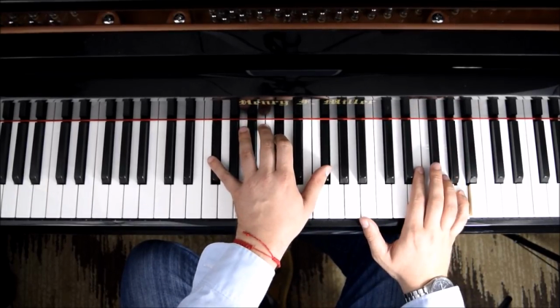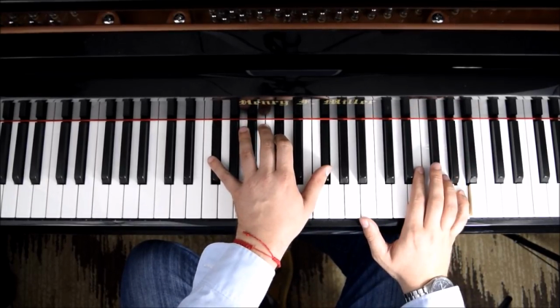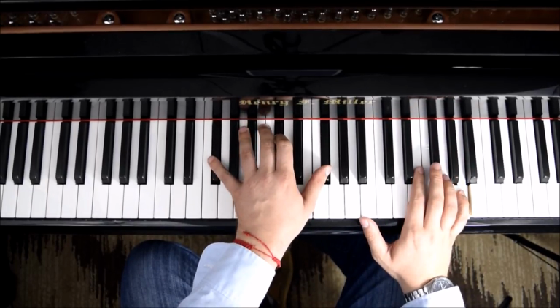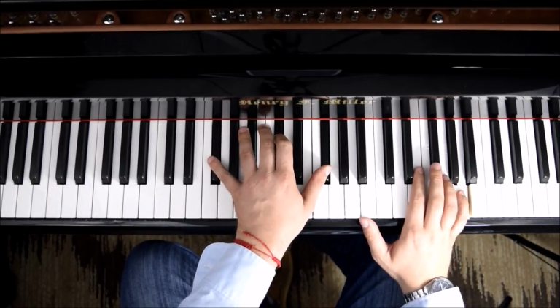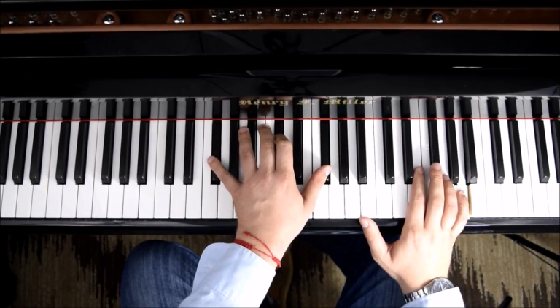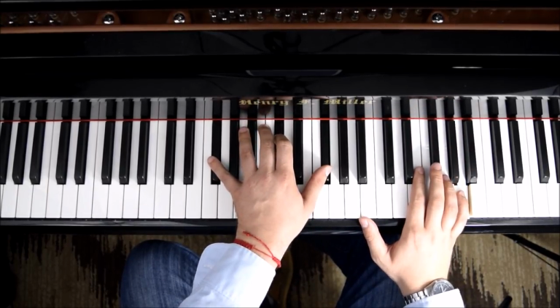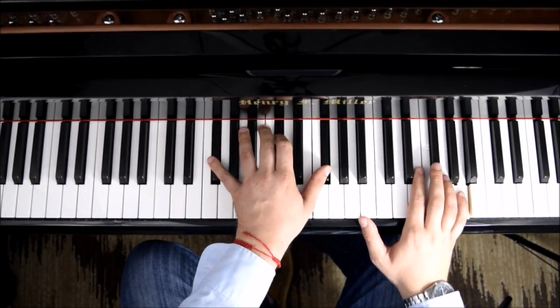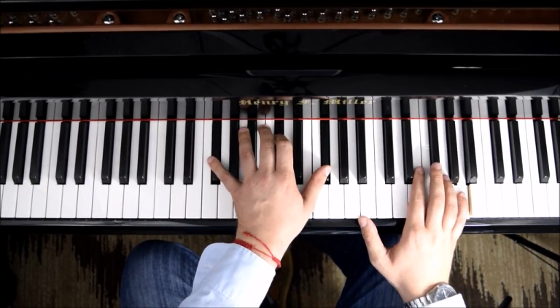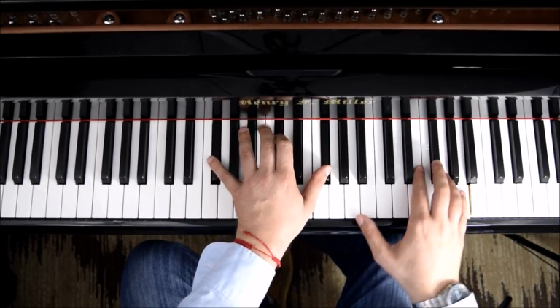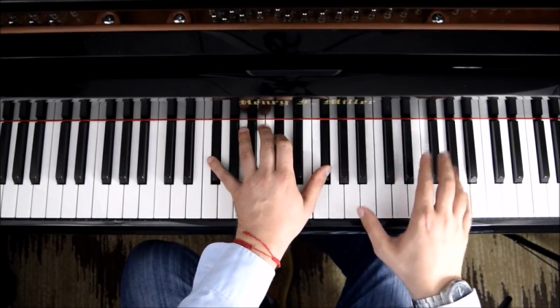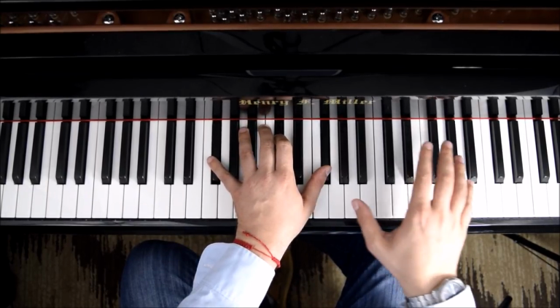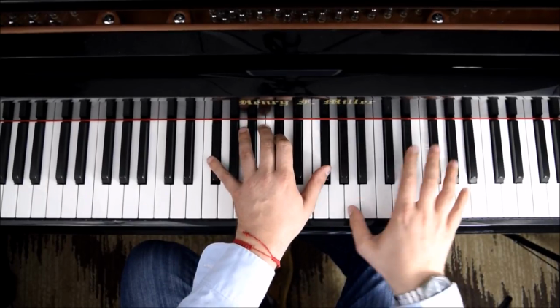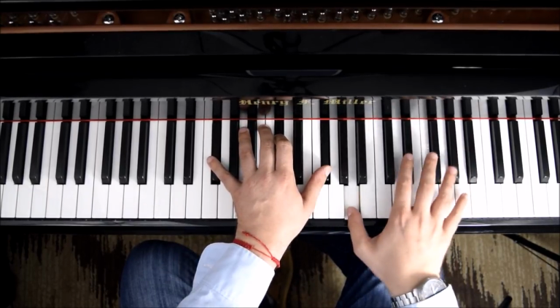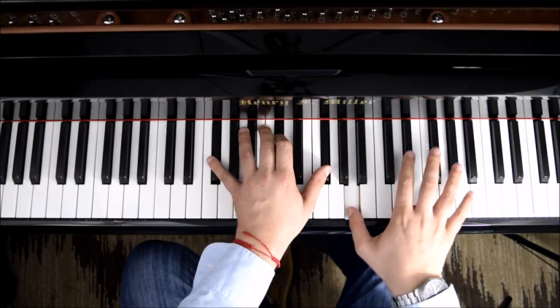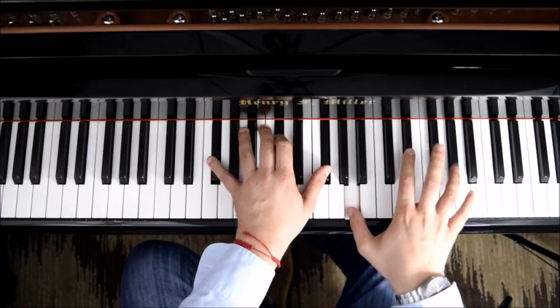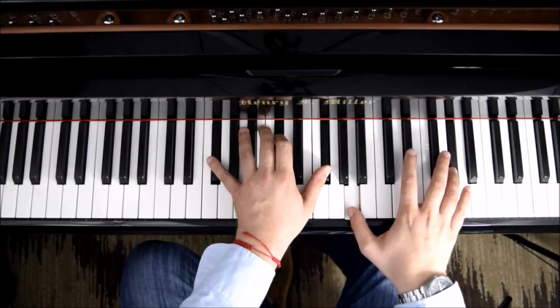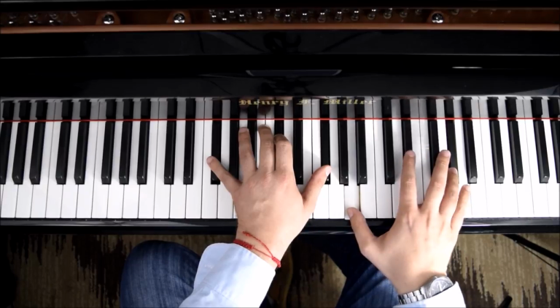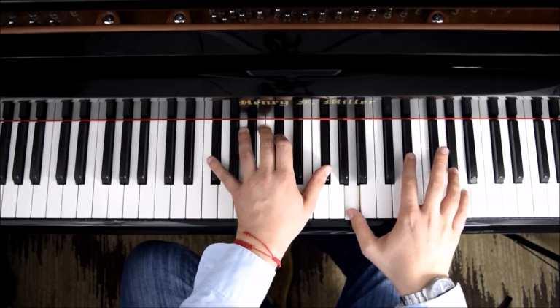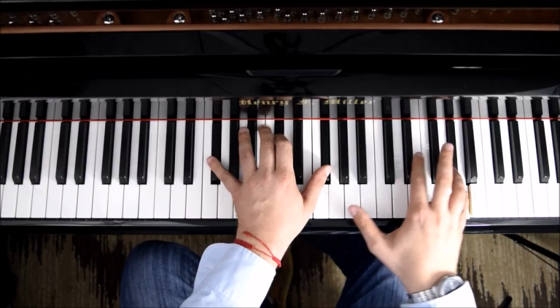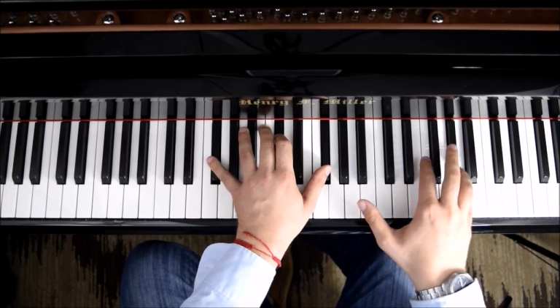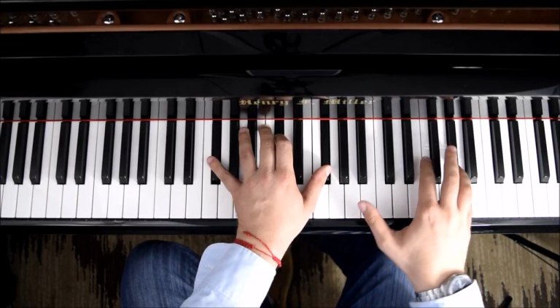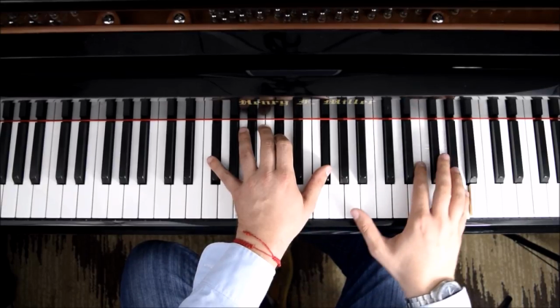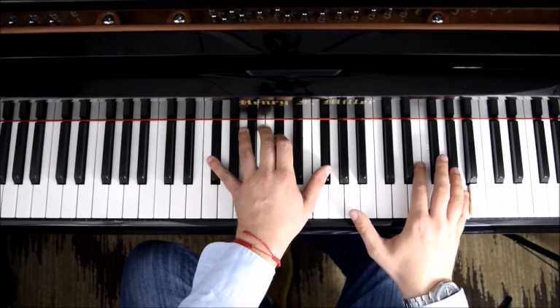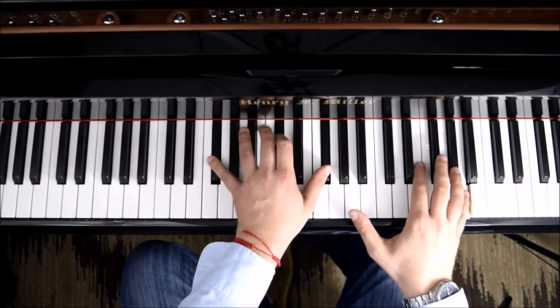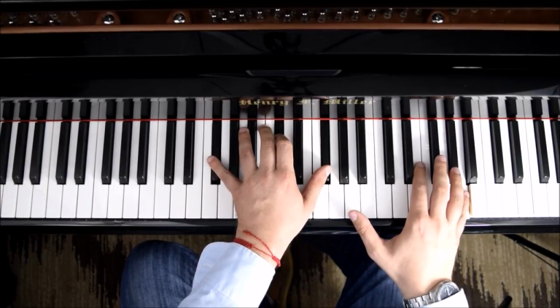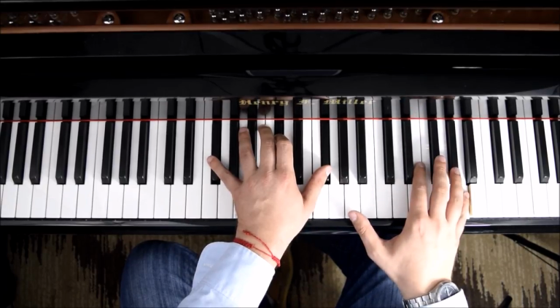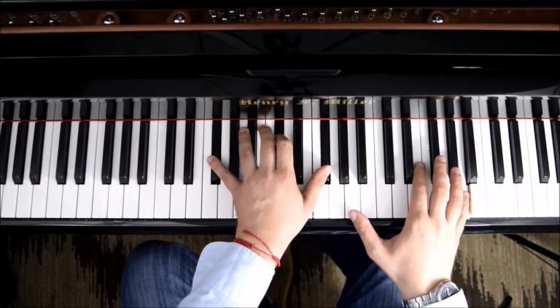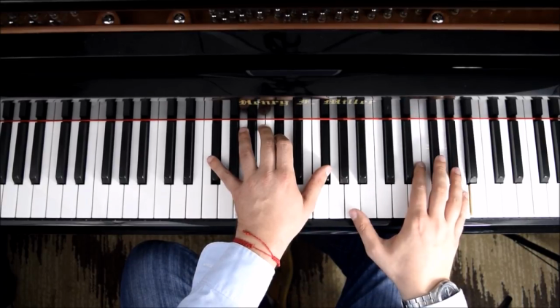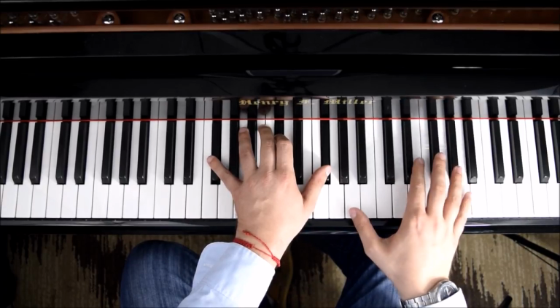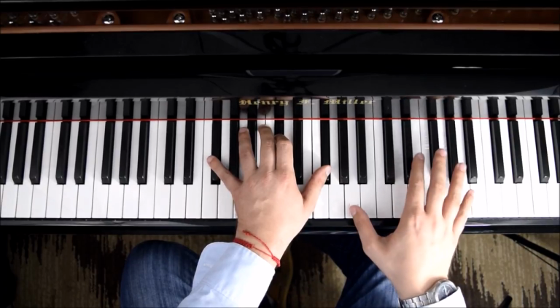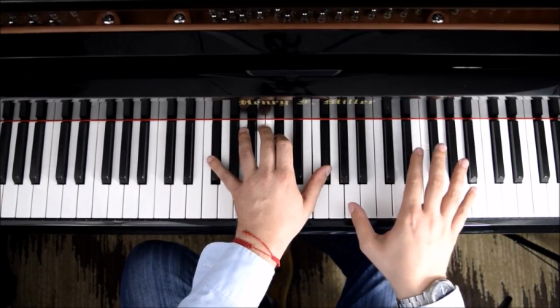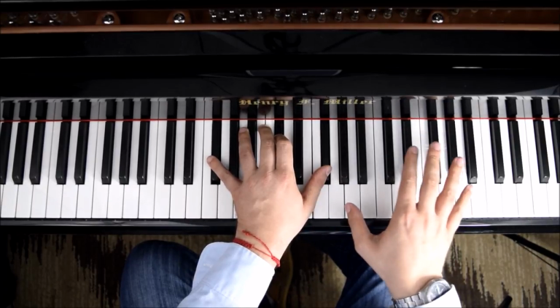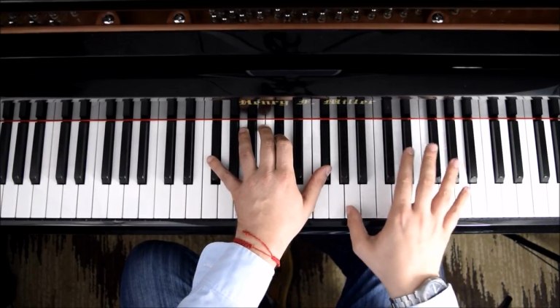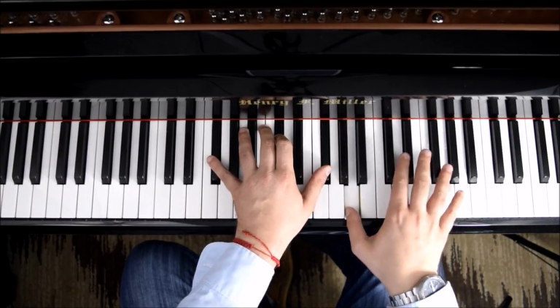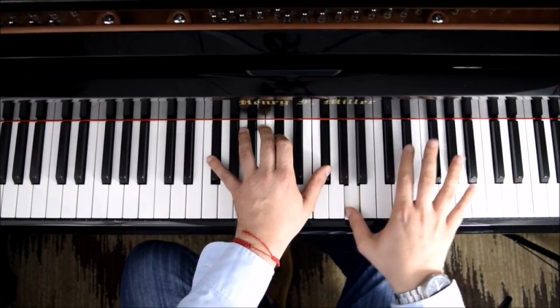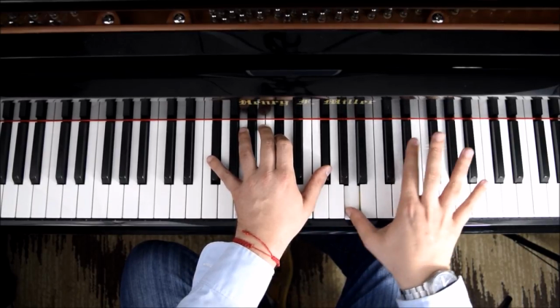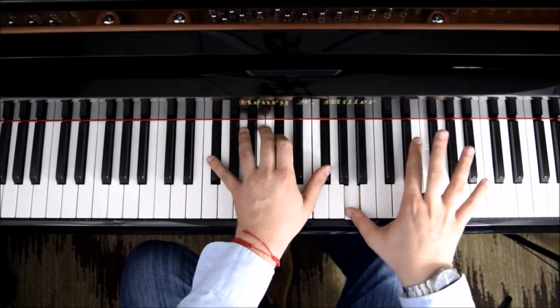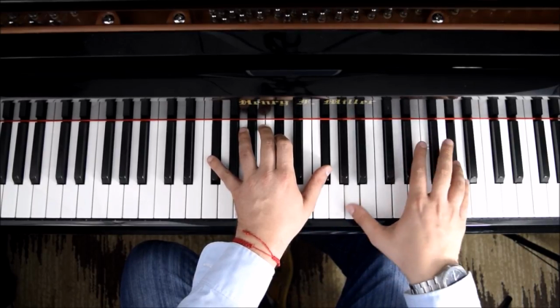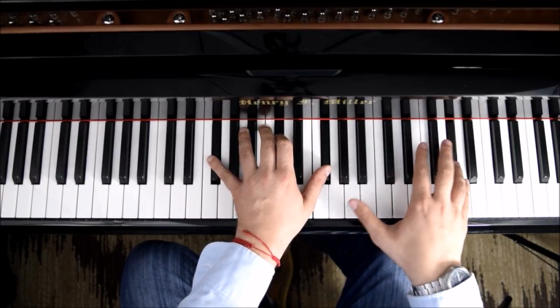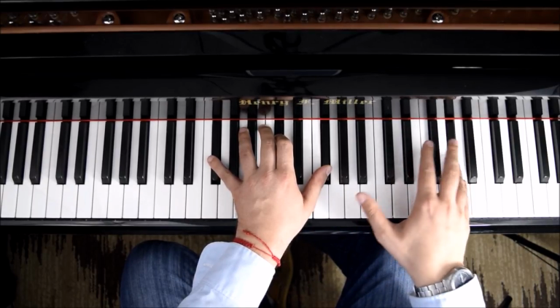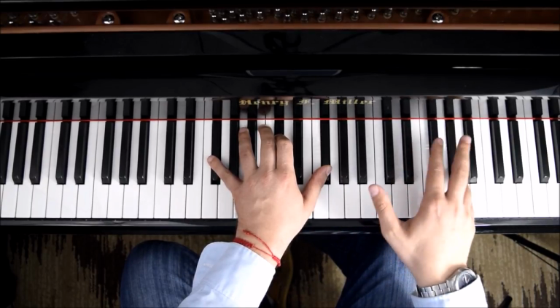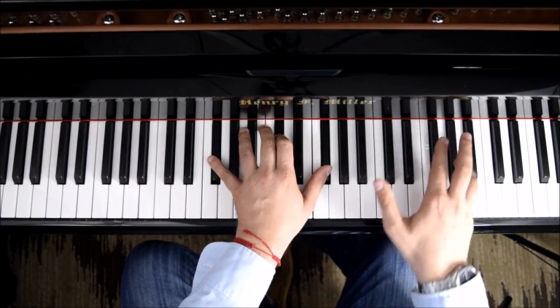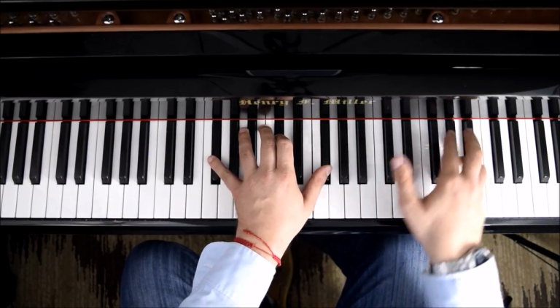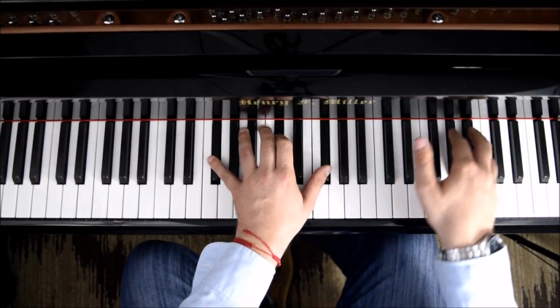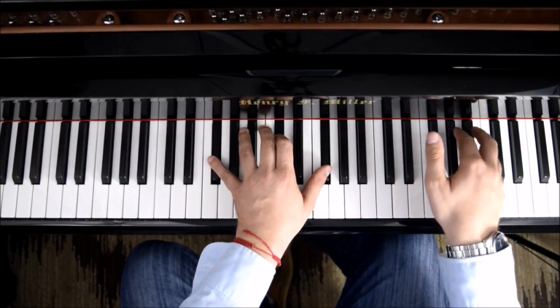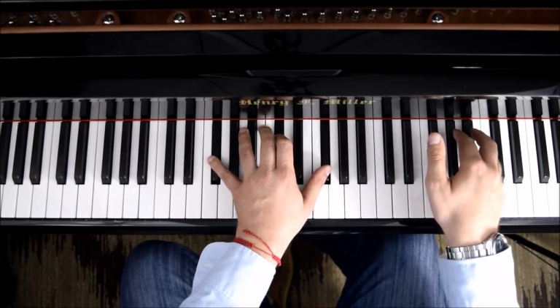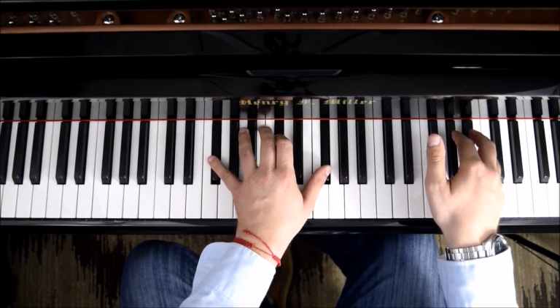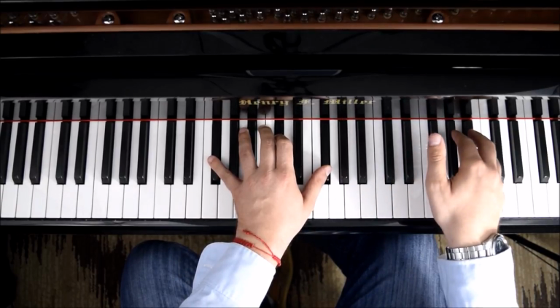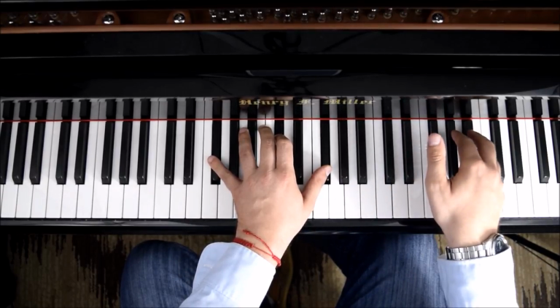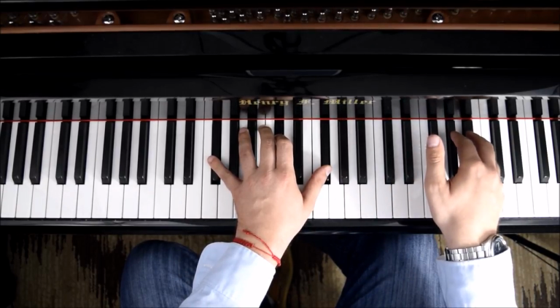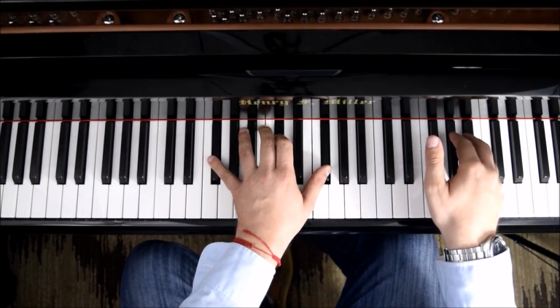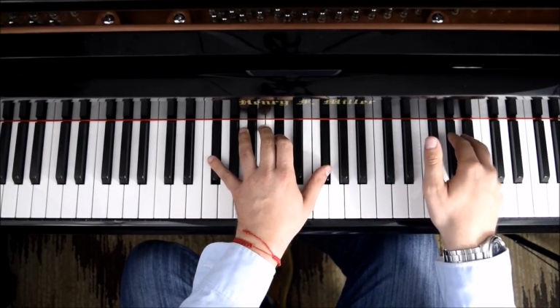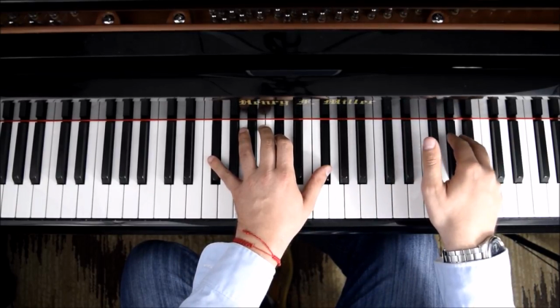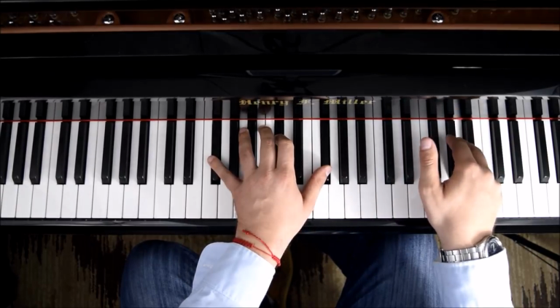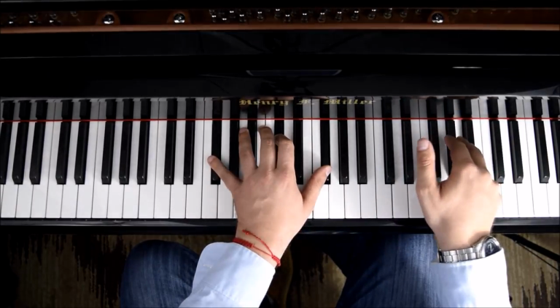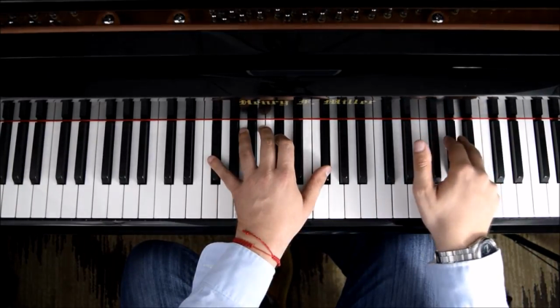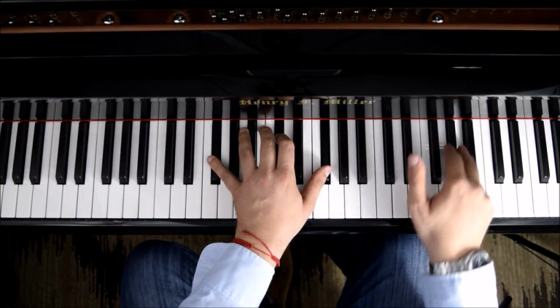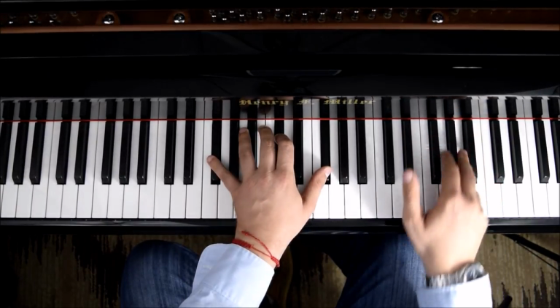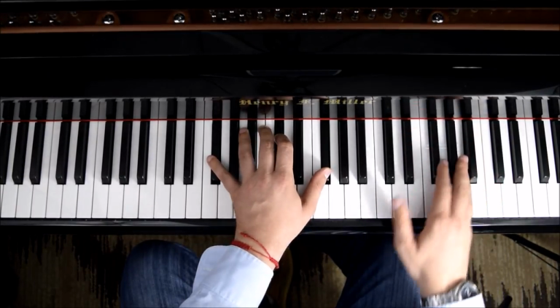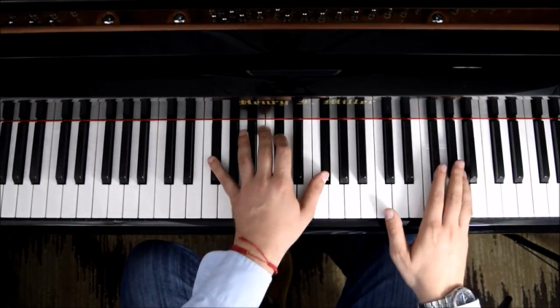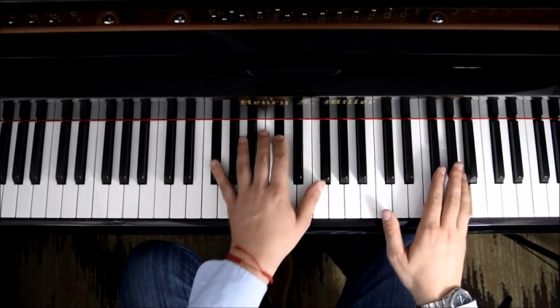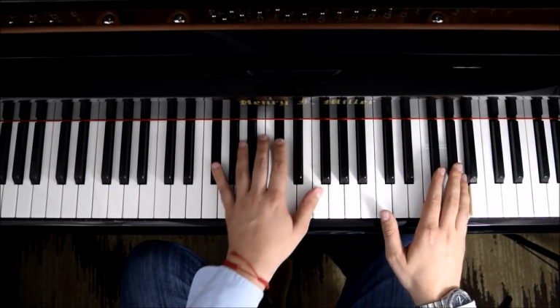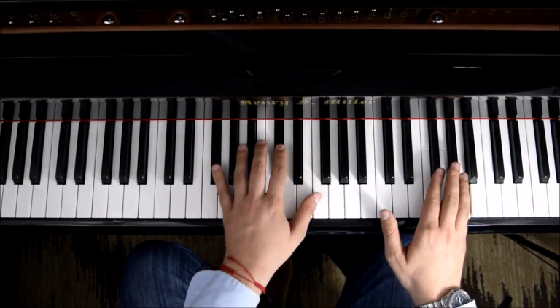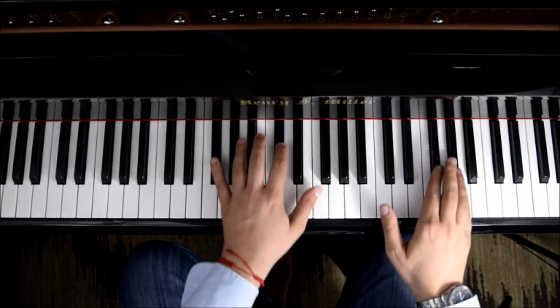Second part. So we have this: A, G sharp, A. Let's do it up to that point.